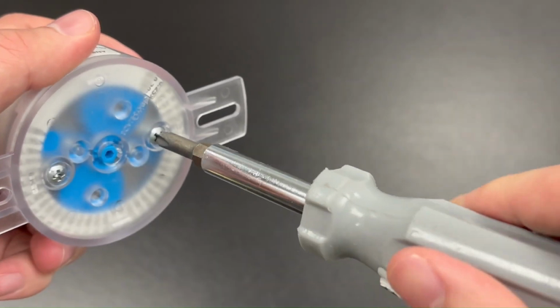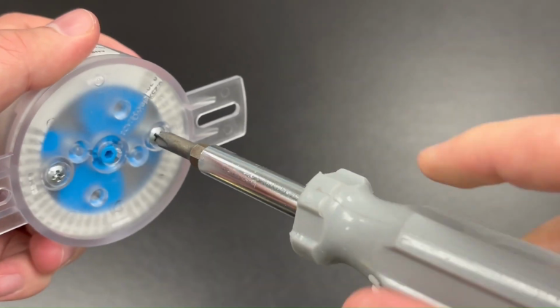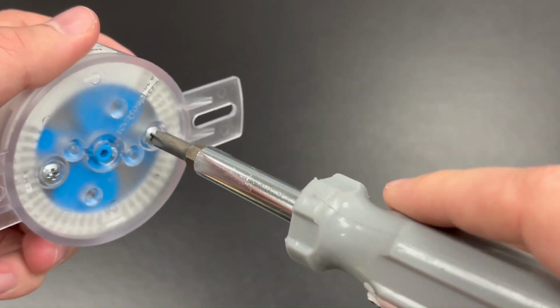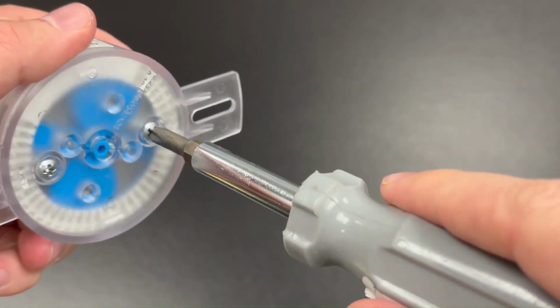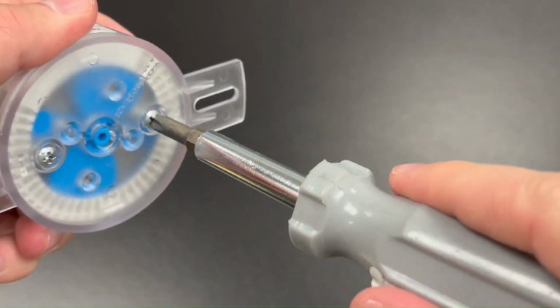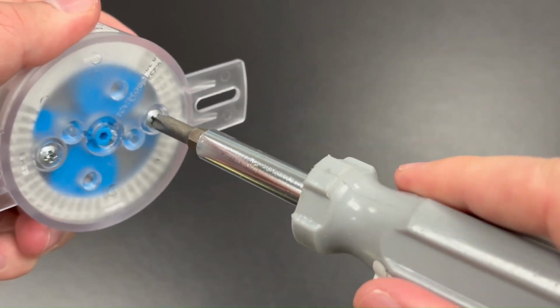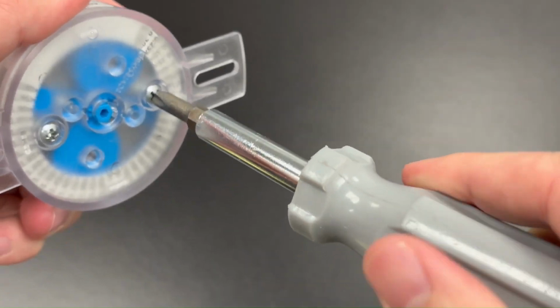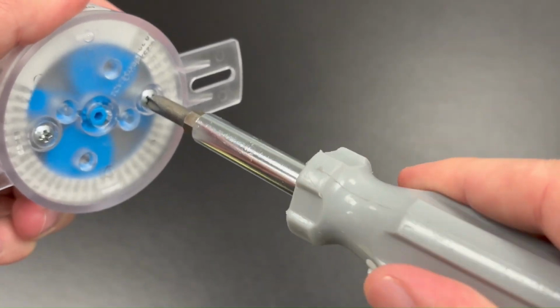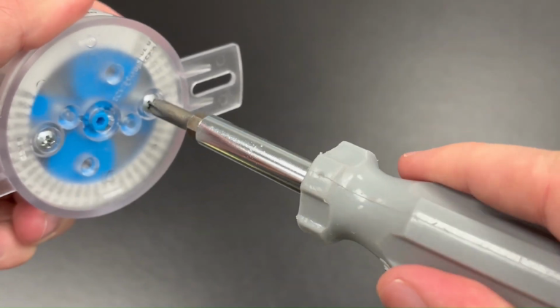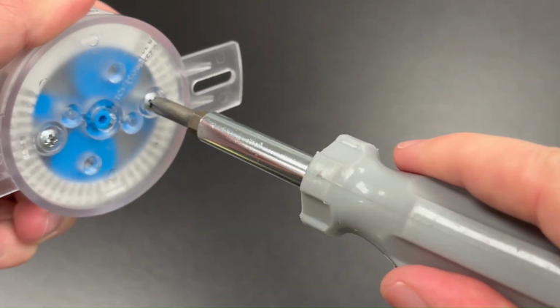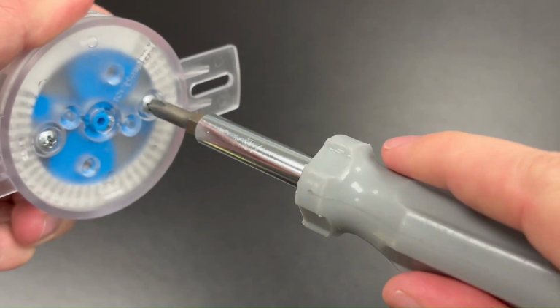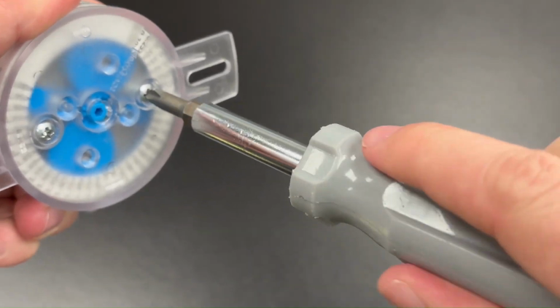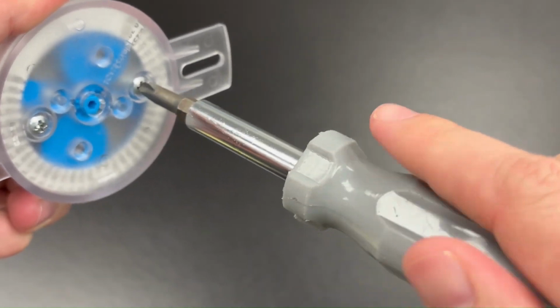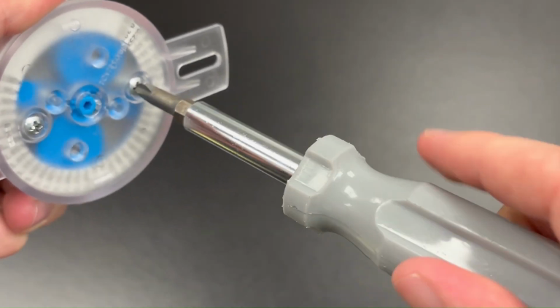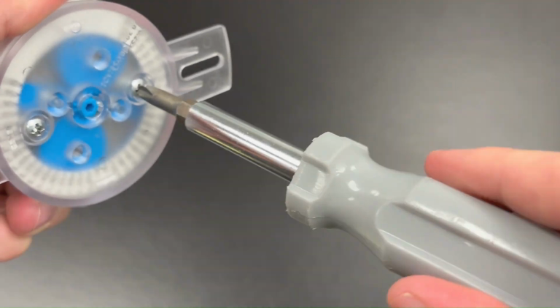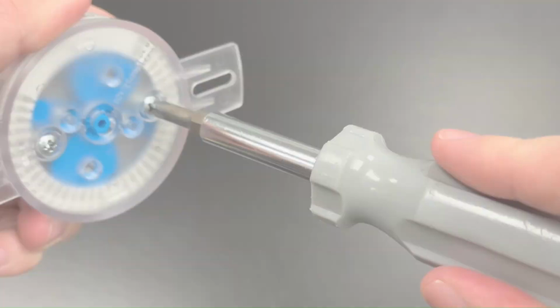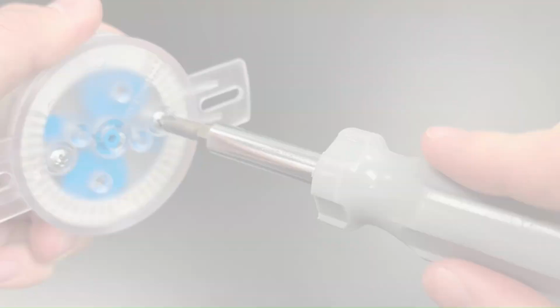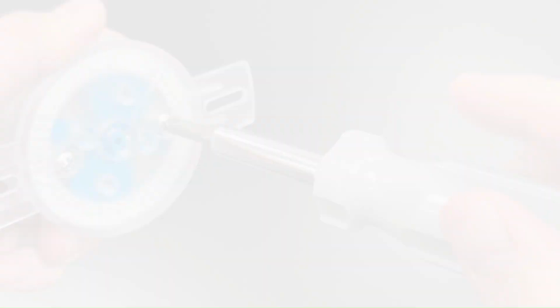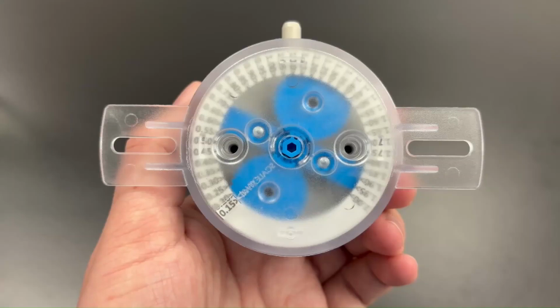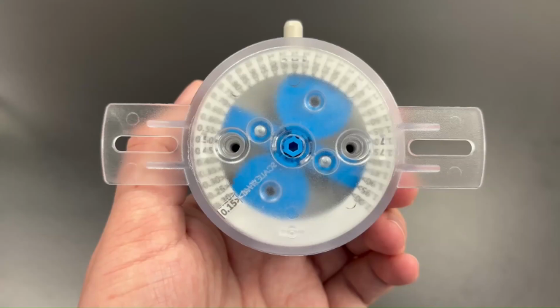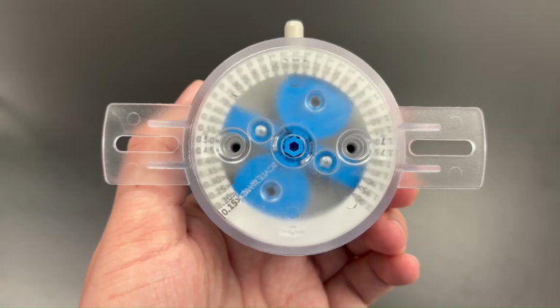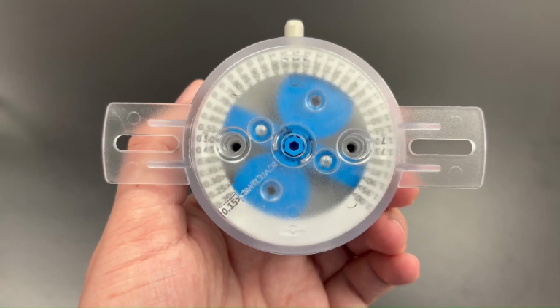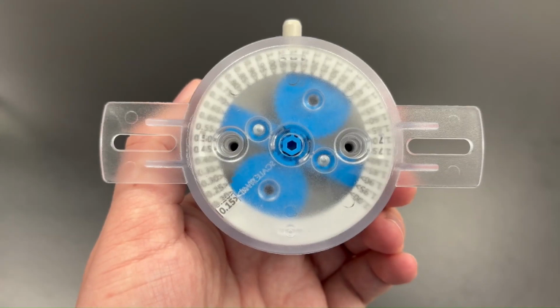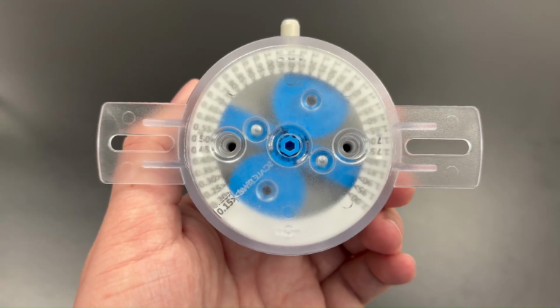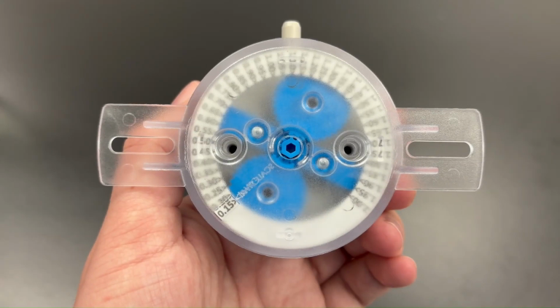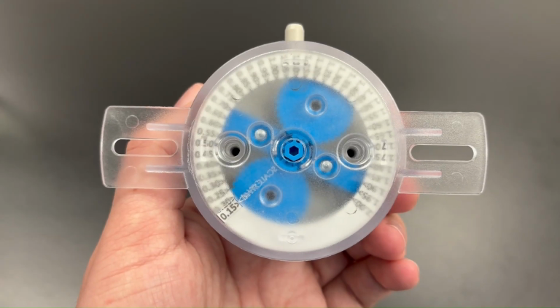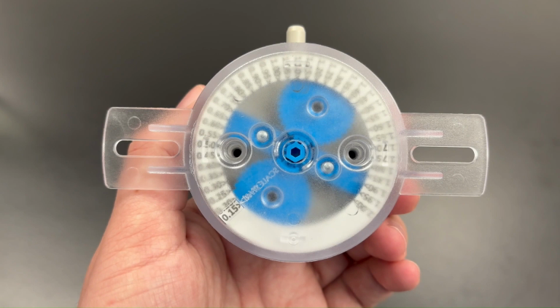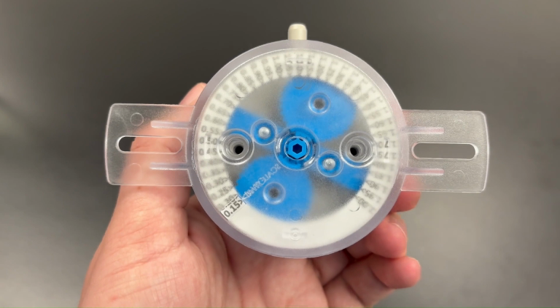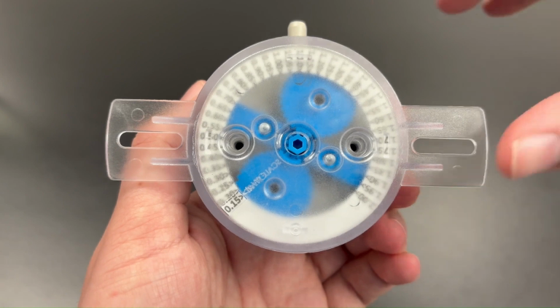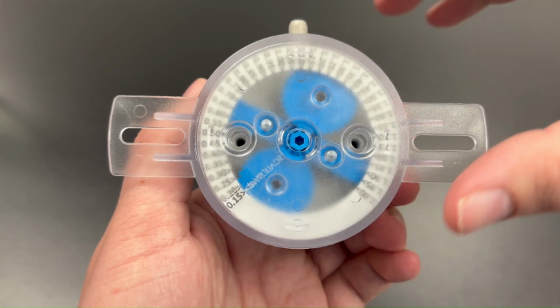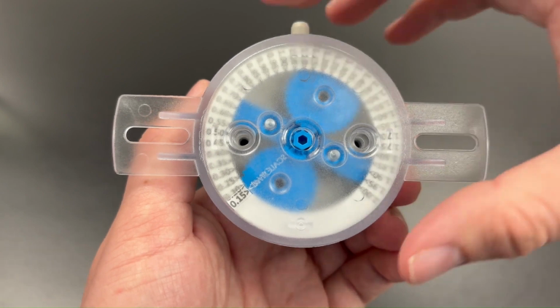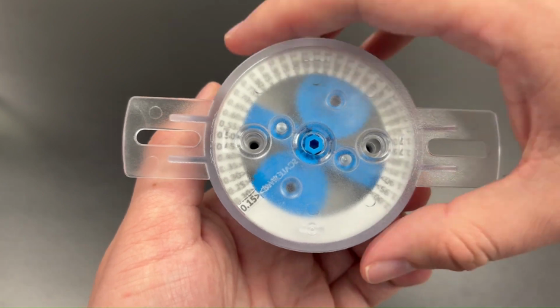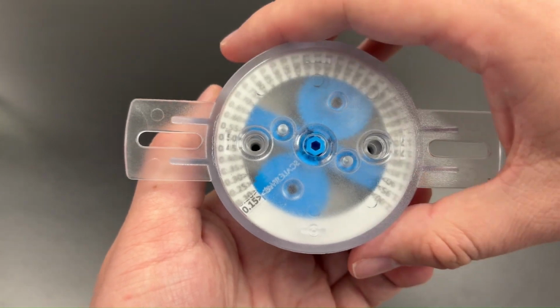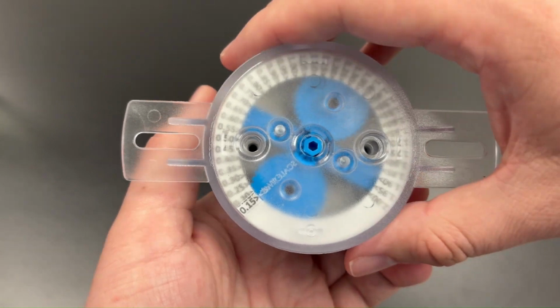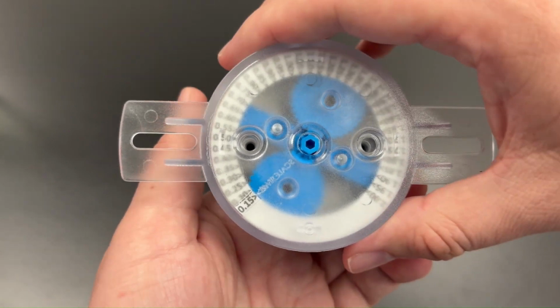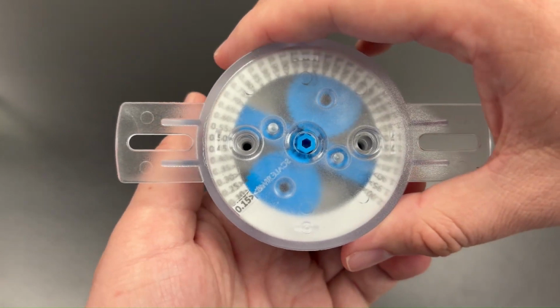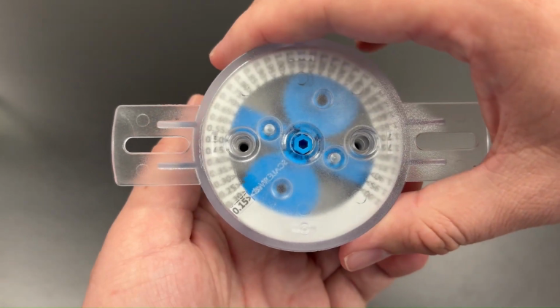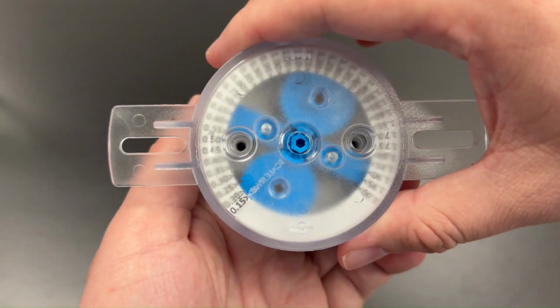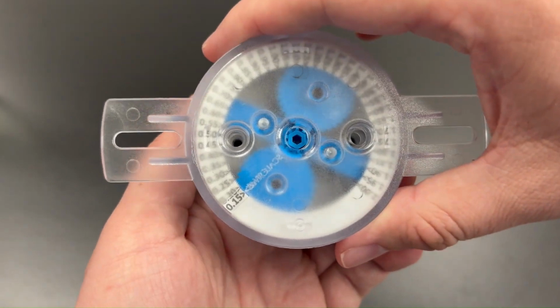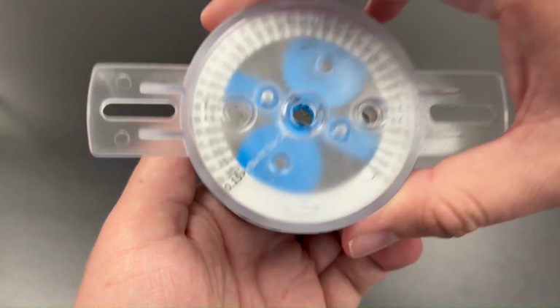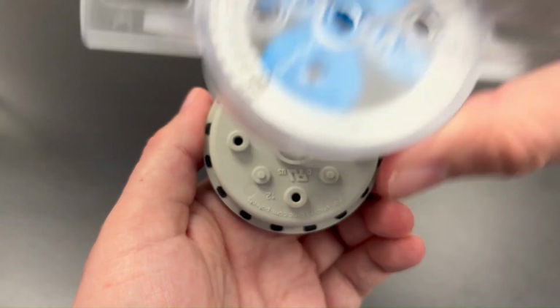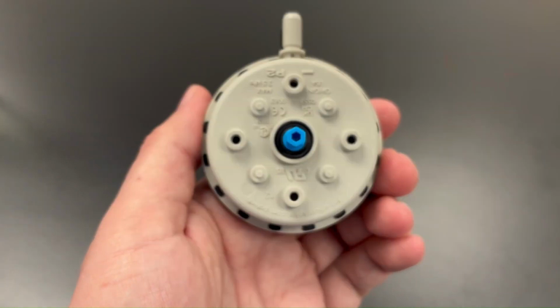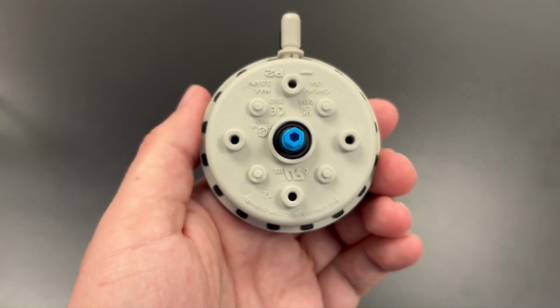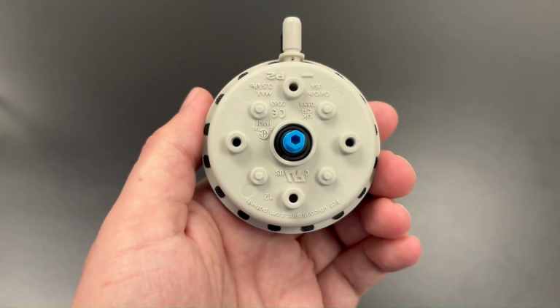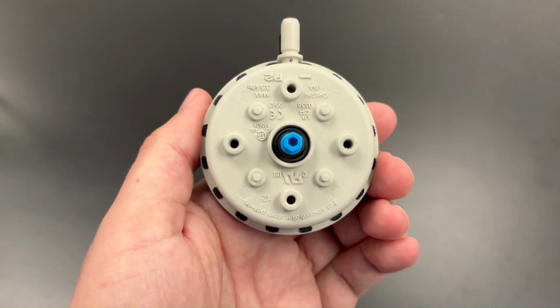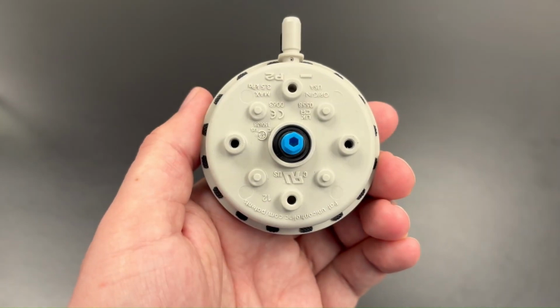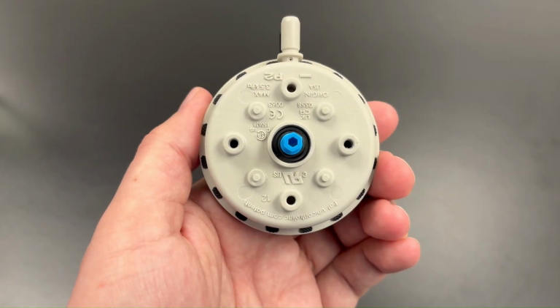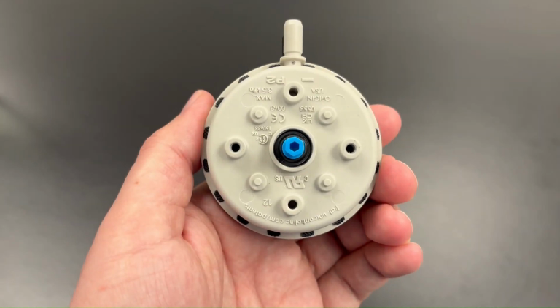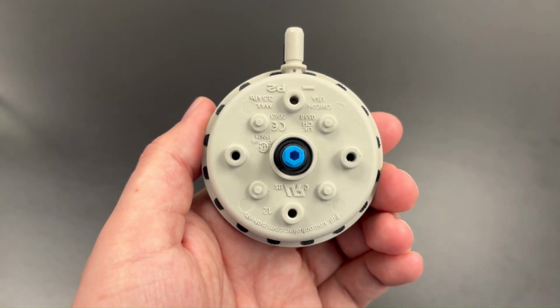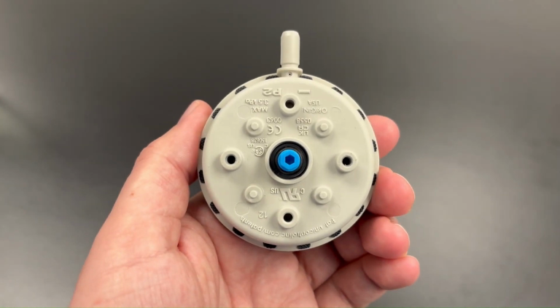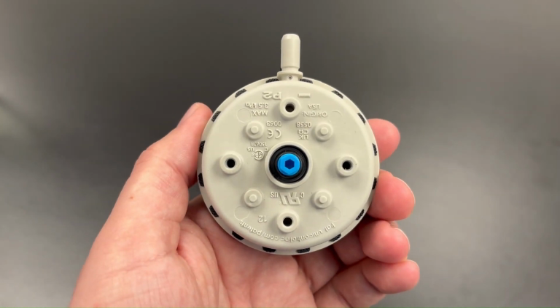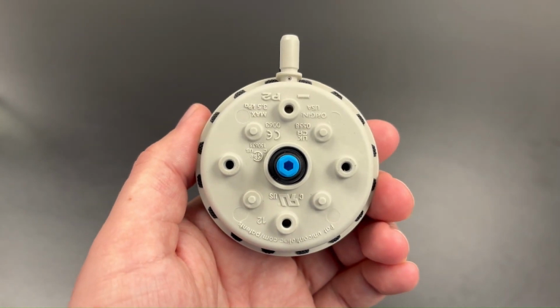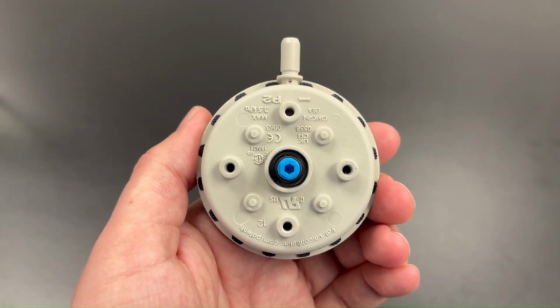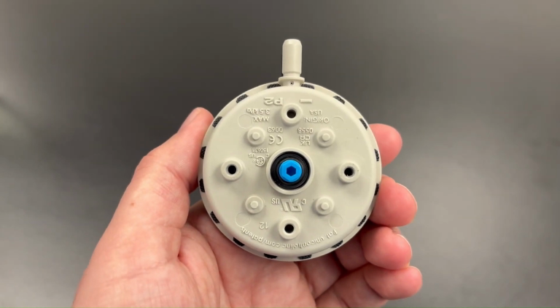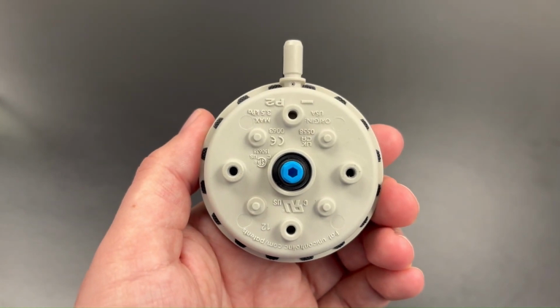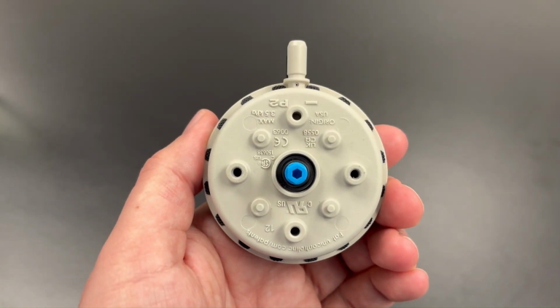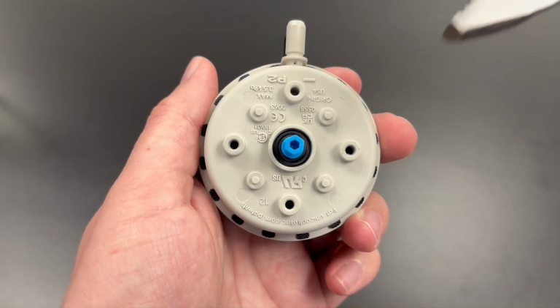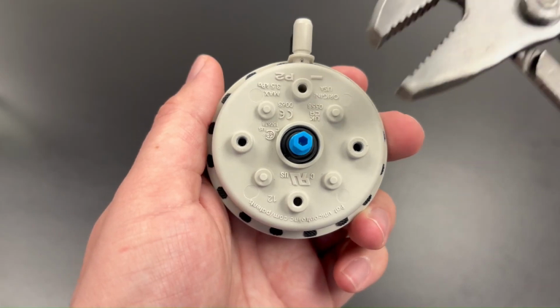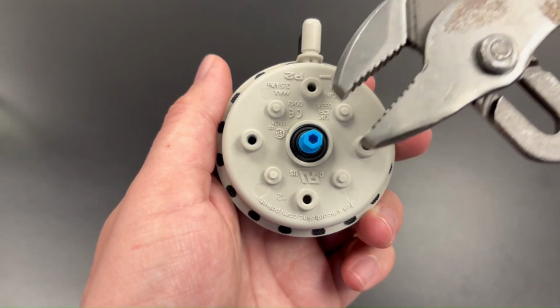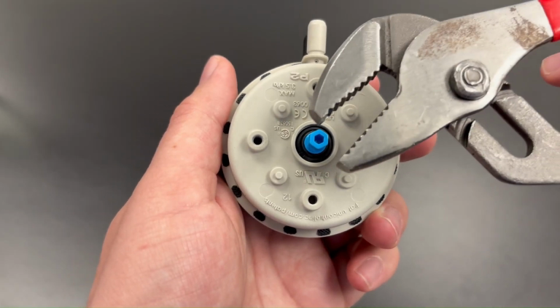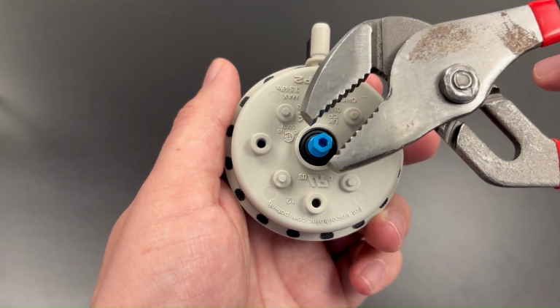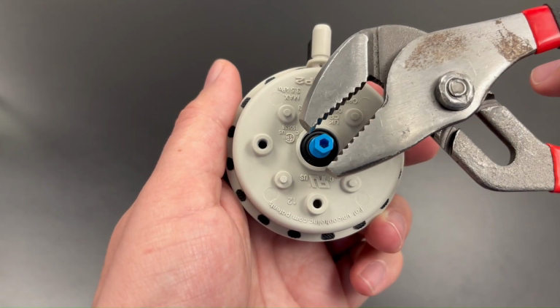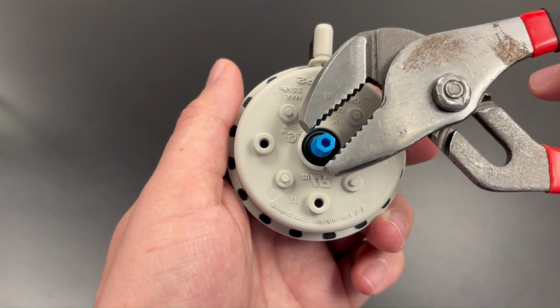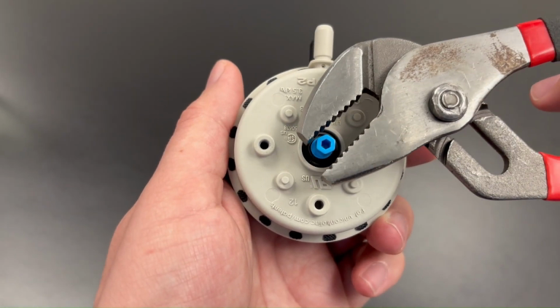The adjustment cover can be removed from mounting where clearance is limited, giving the EZS the same footprint as the NS2.